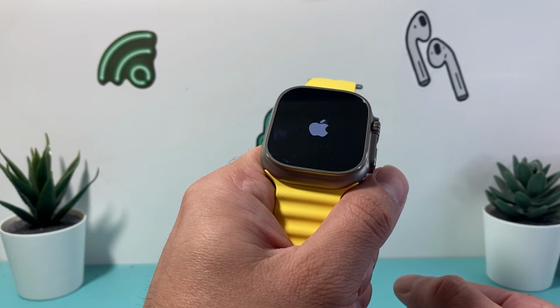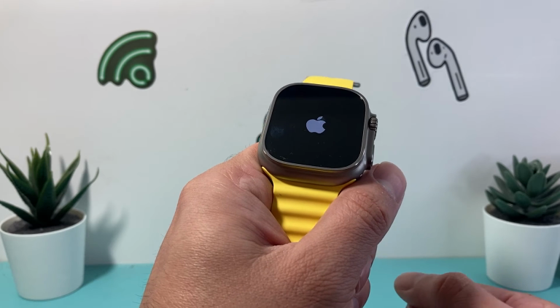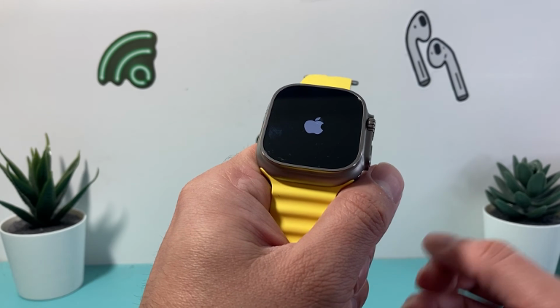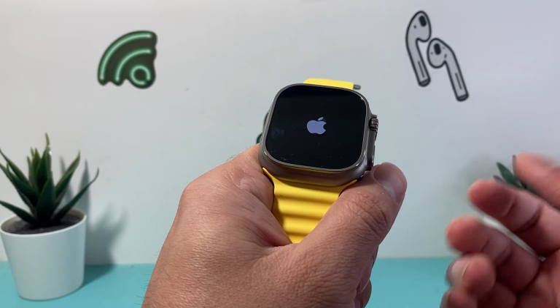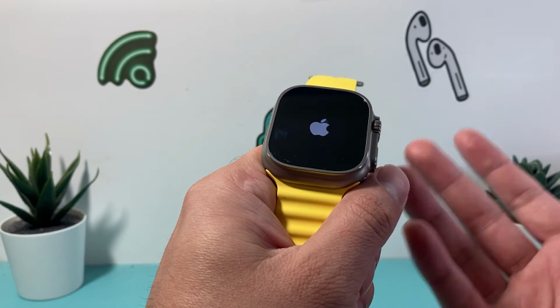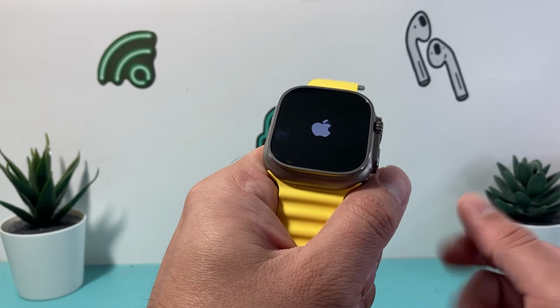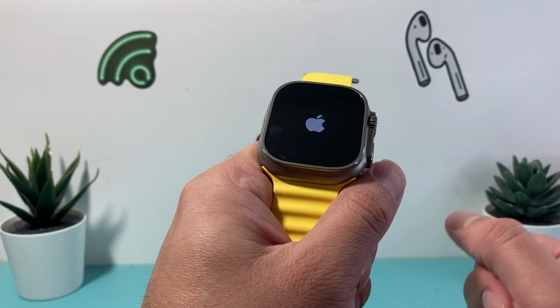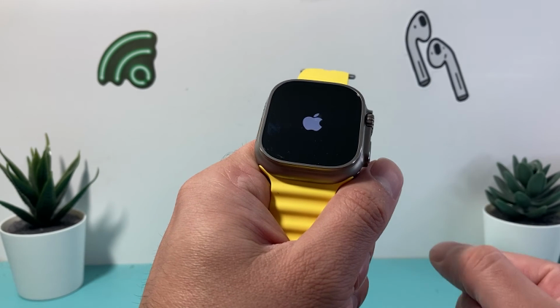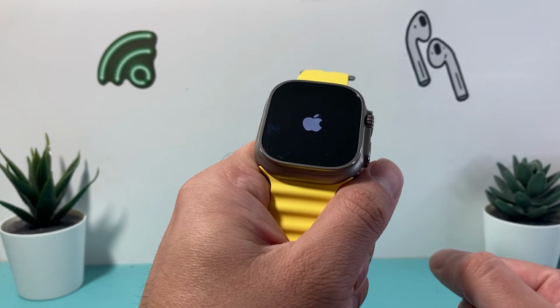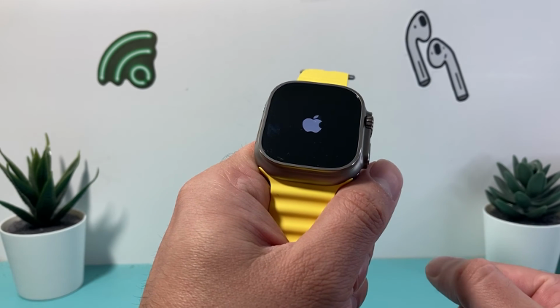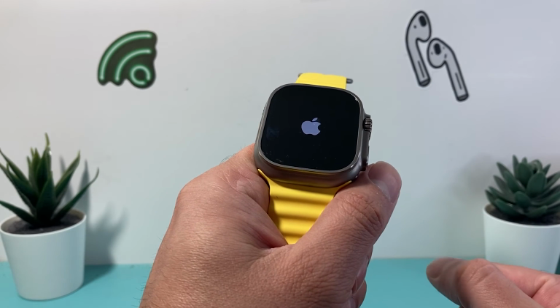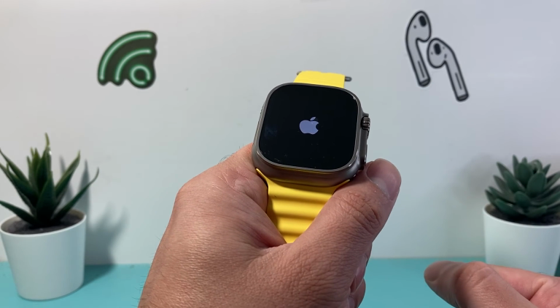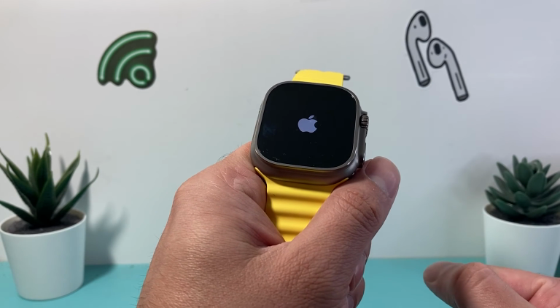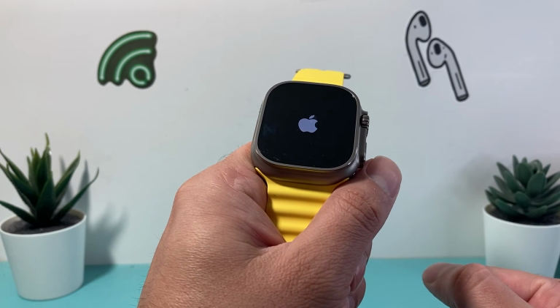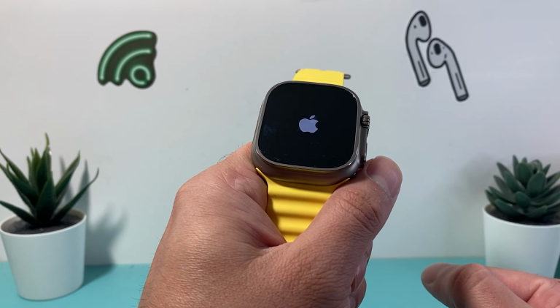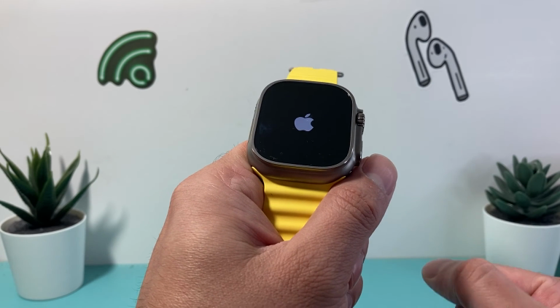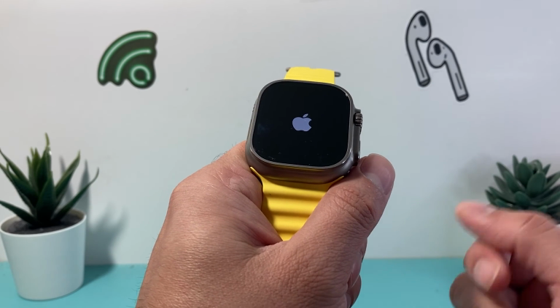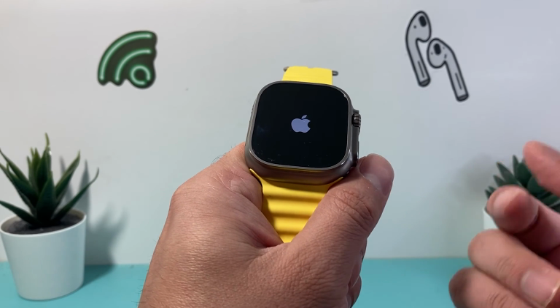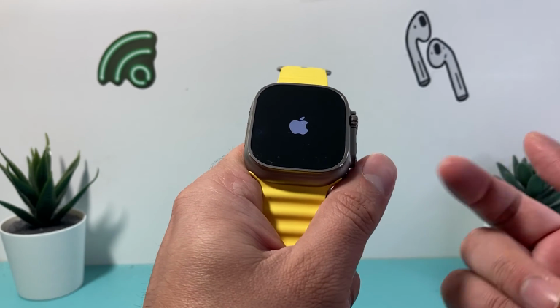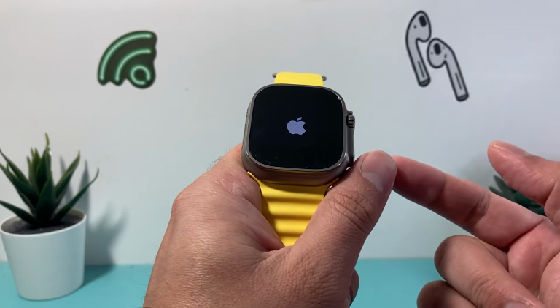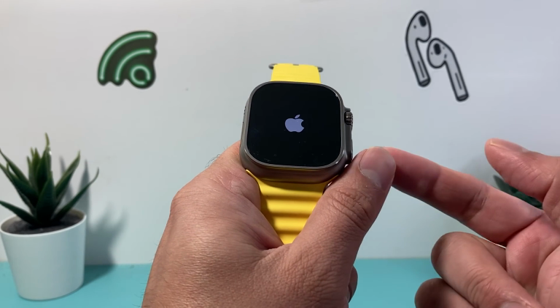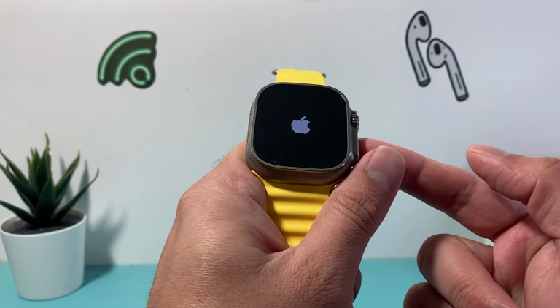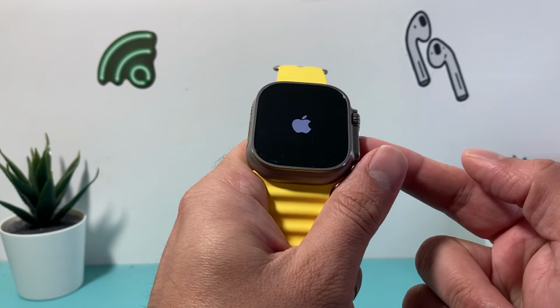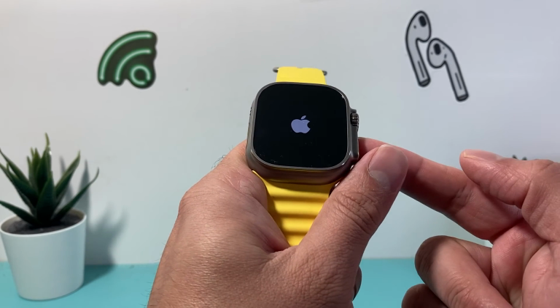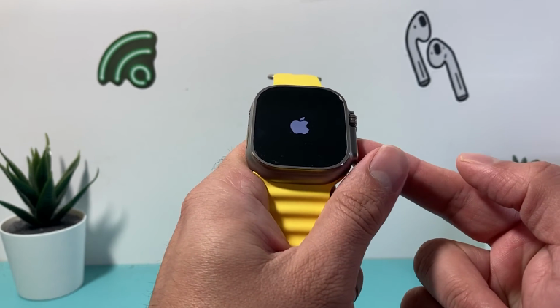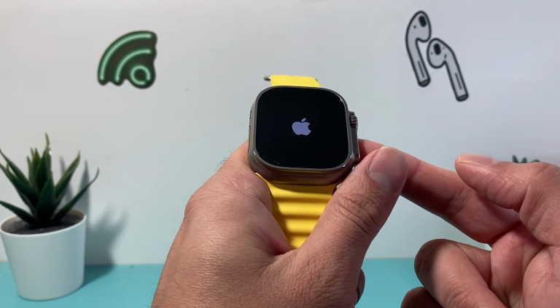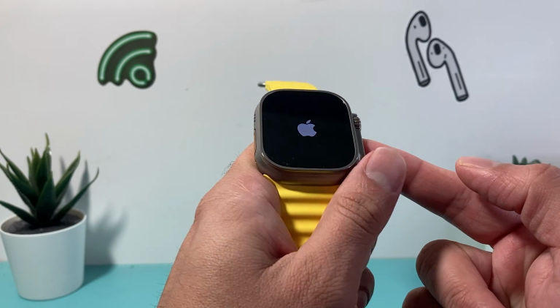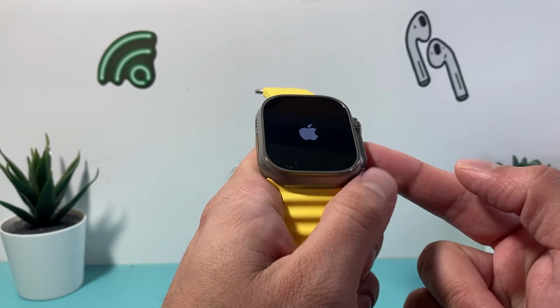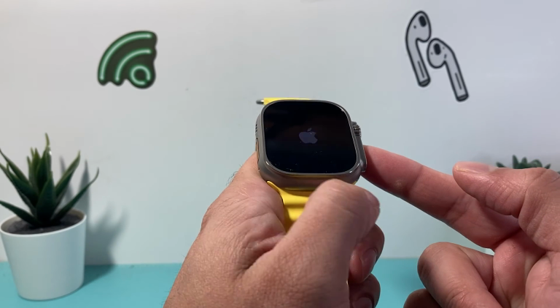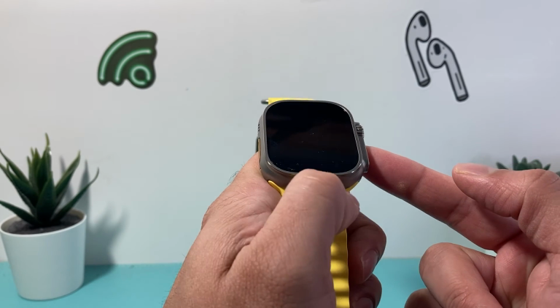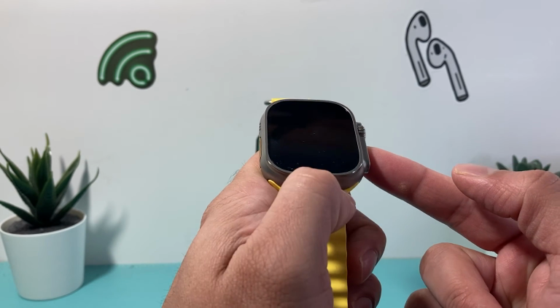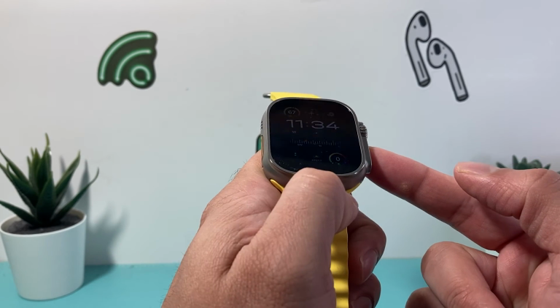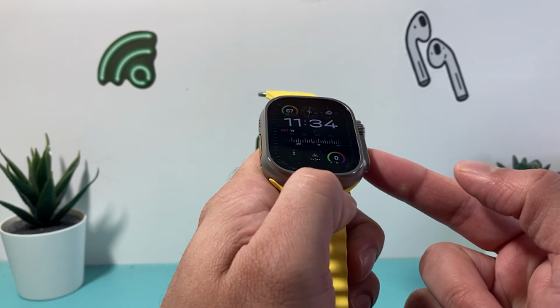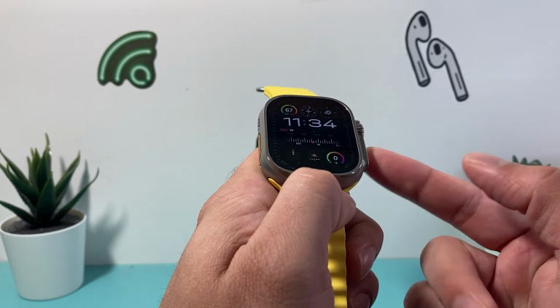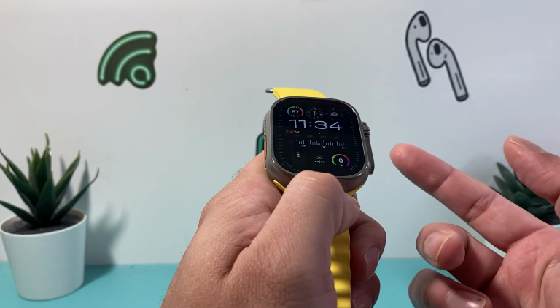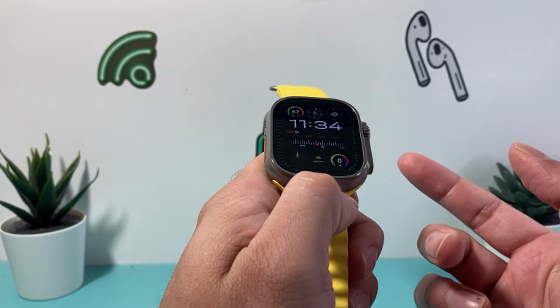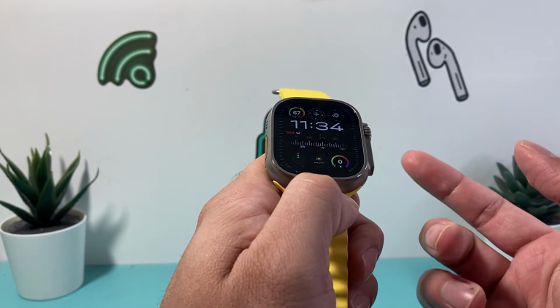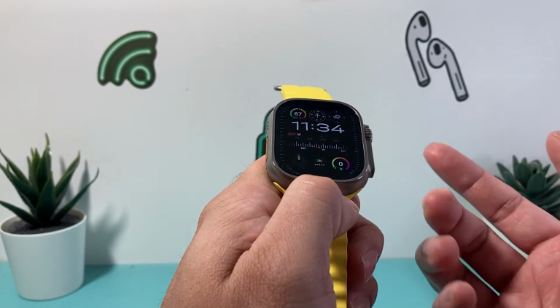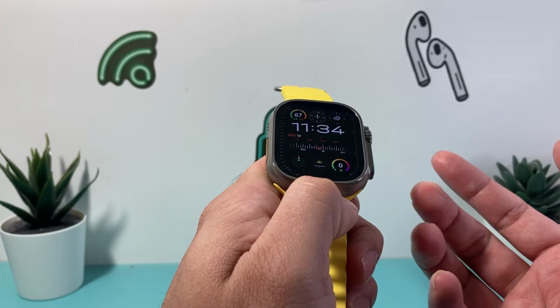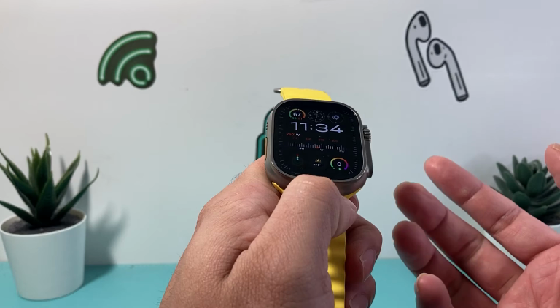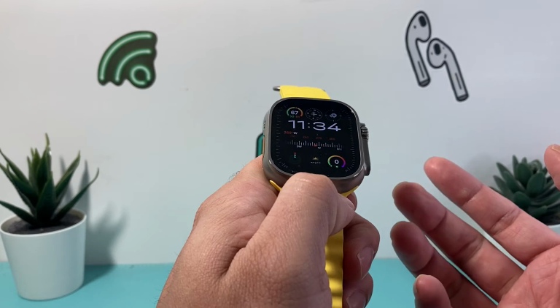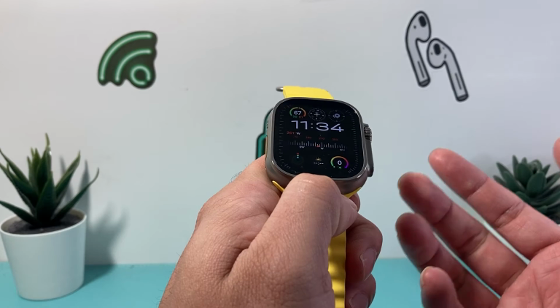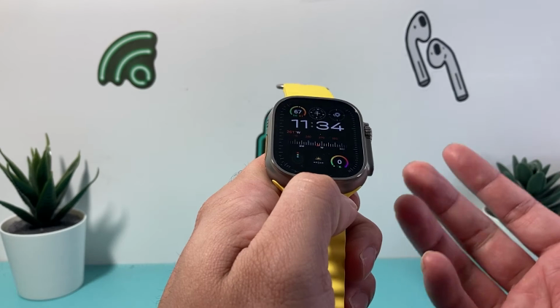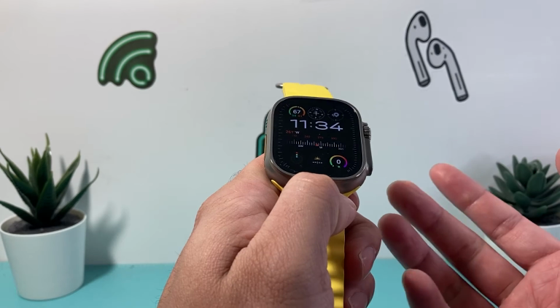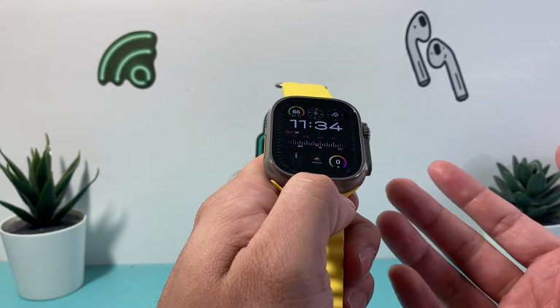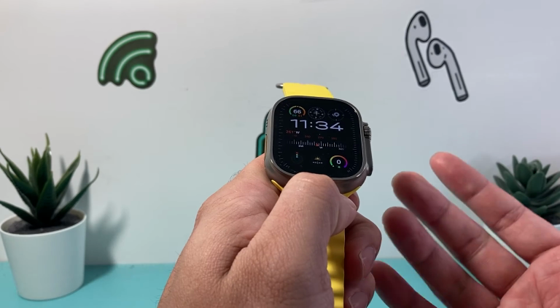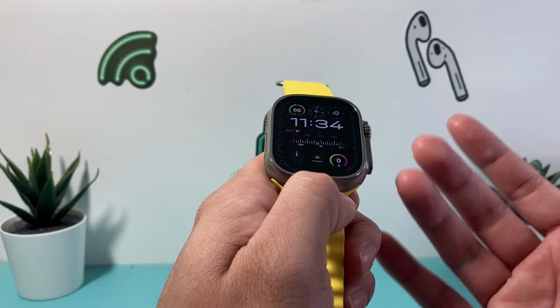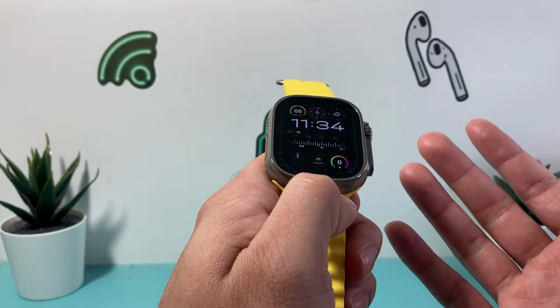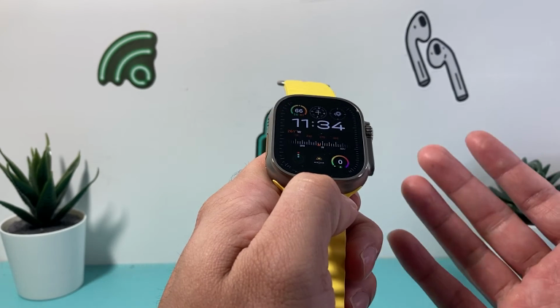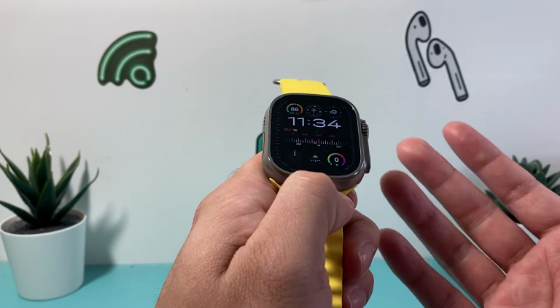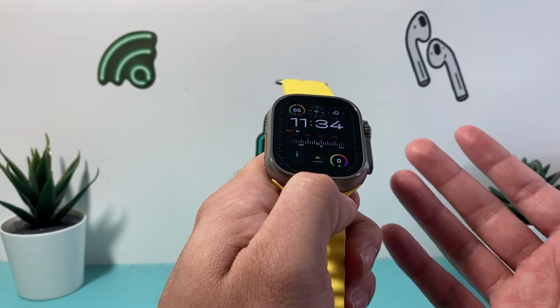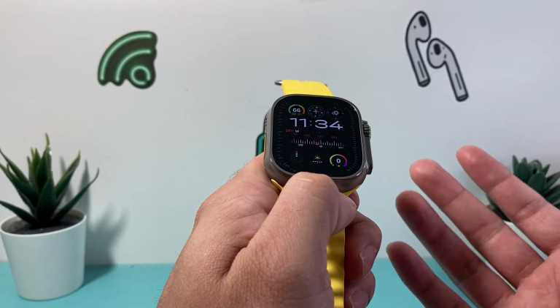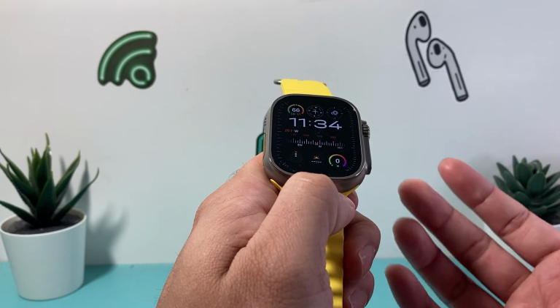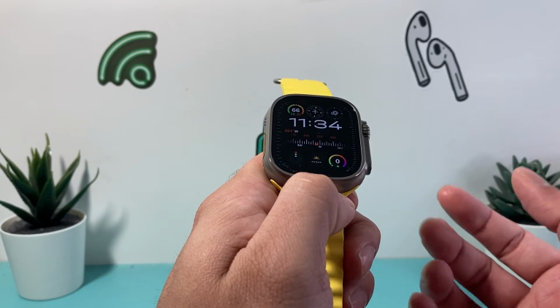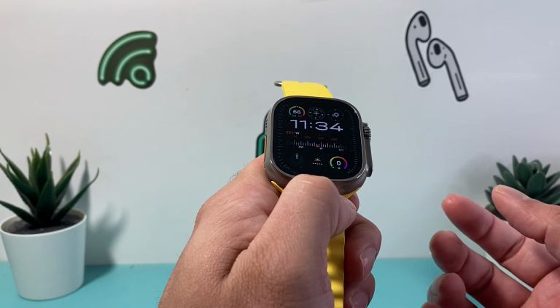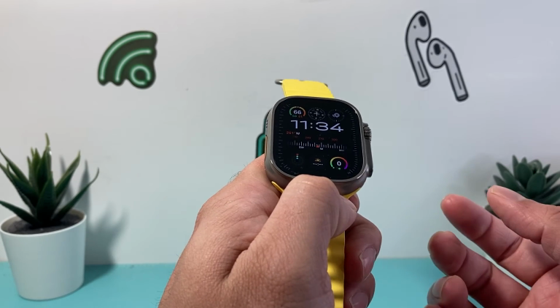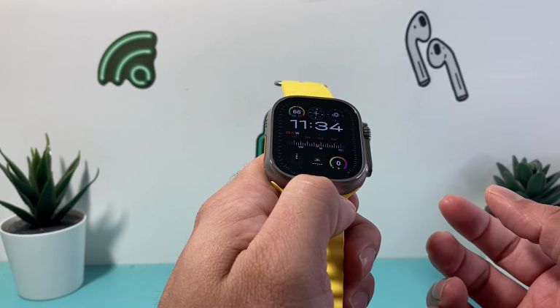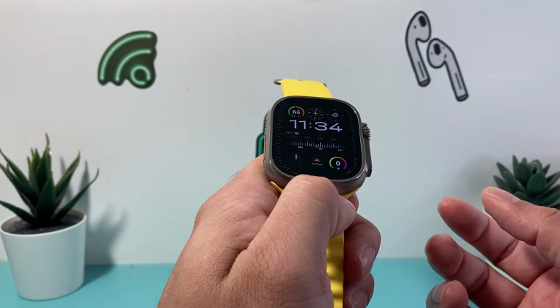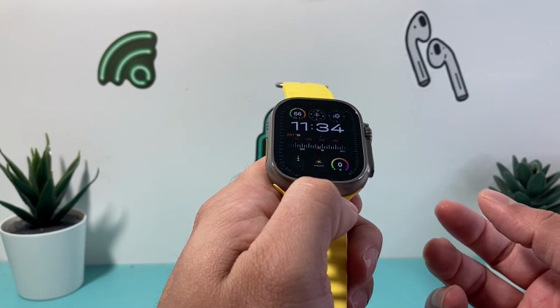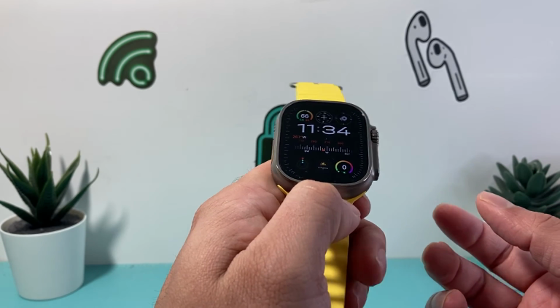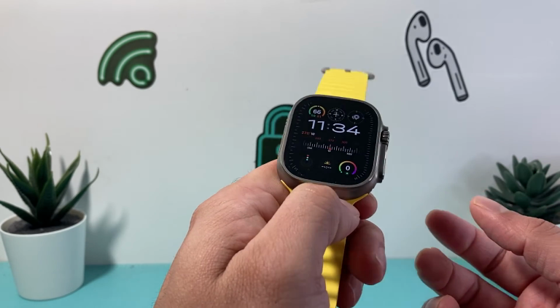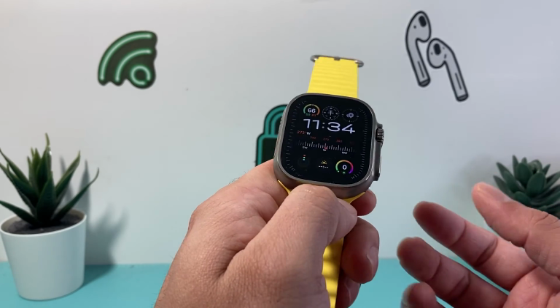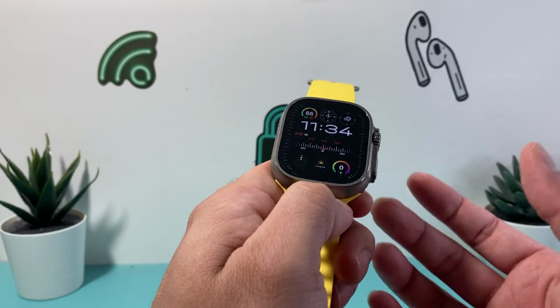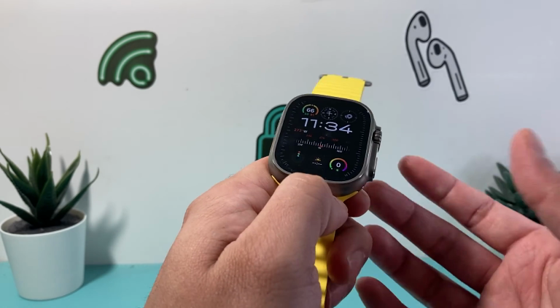So go ahead and try it, and hopefully after you do that, your Apple Watch Ultra — or any Apple Watch you have — is fixed.